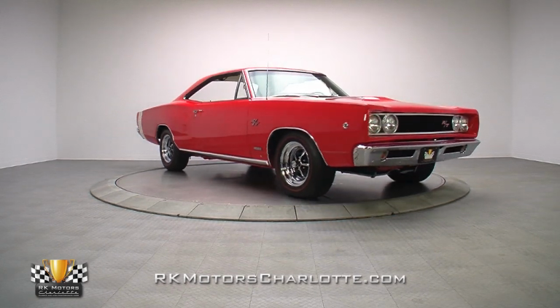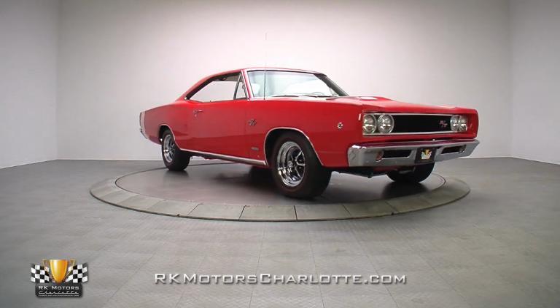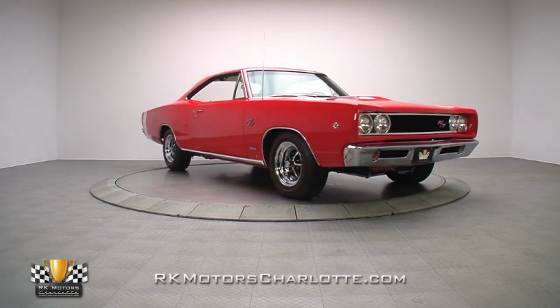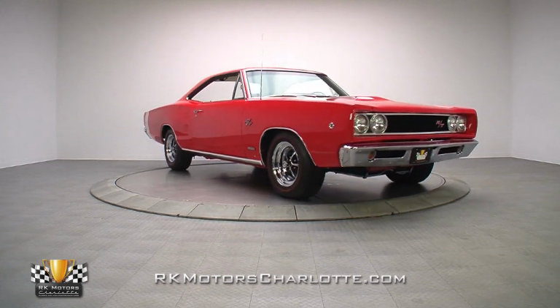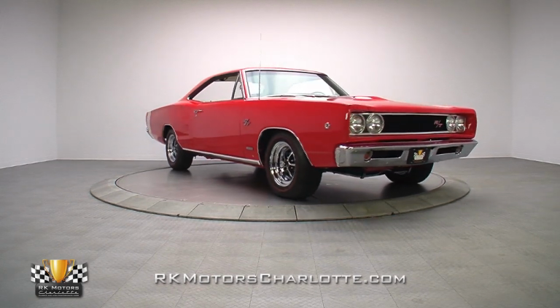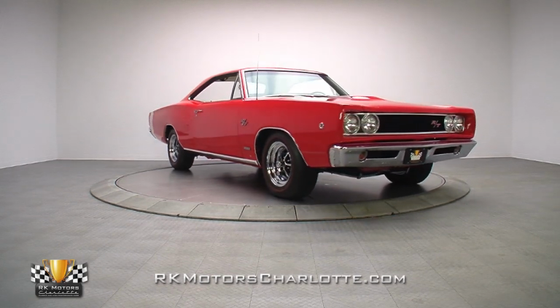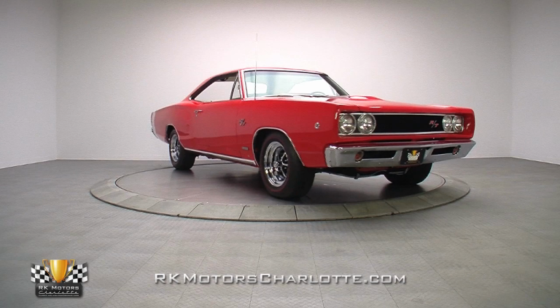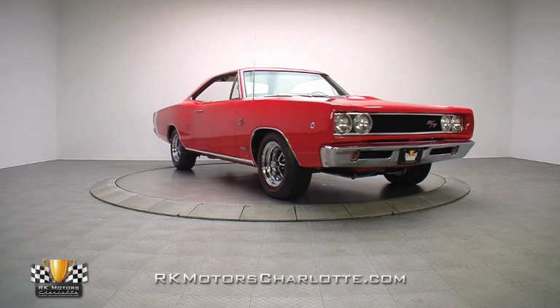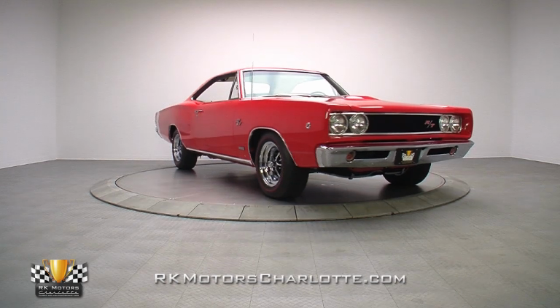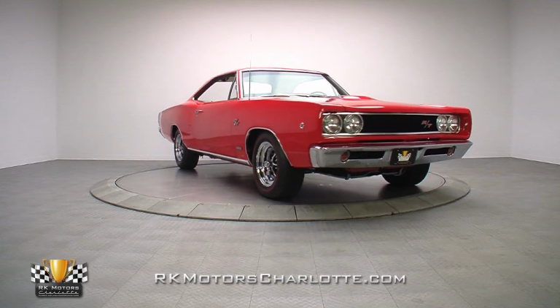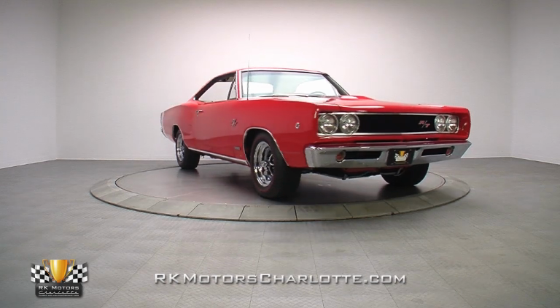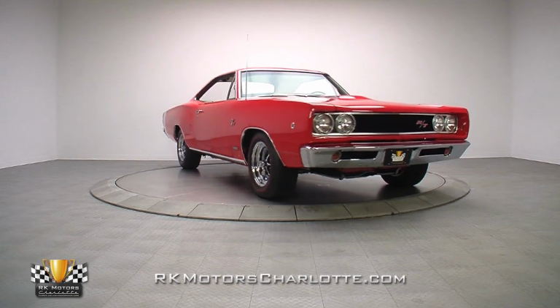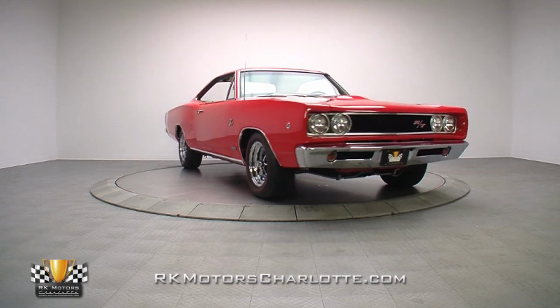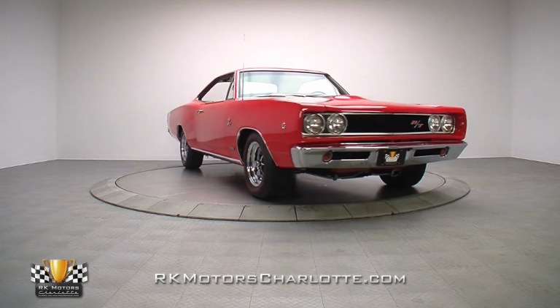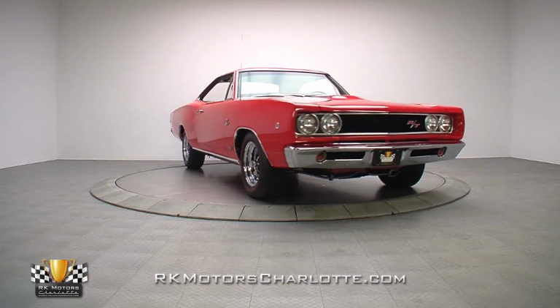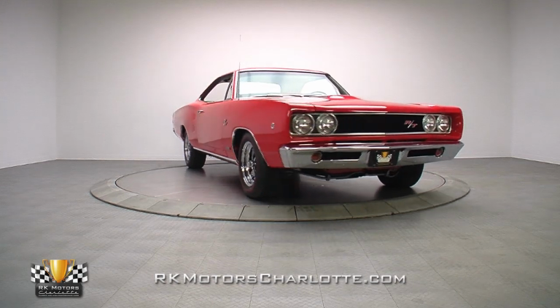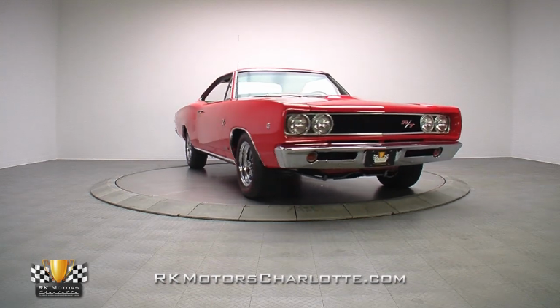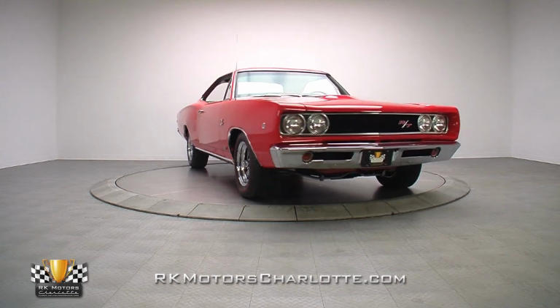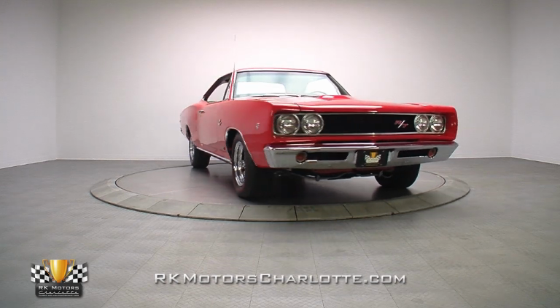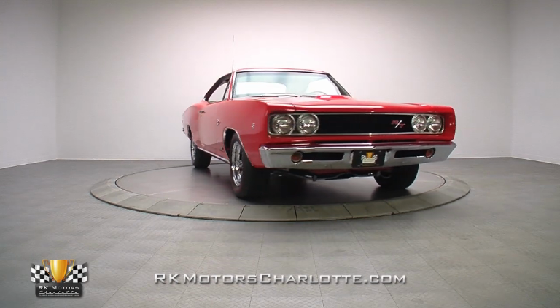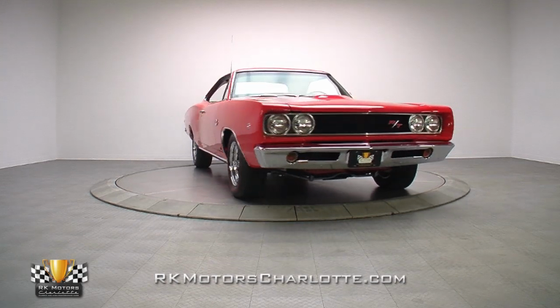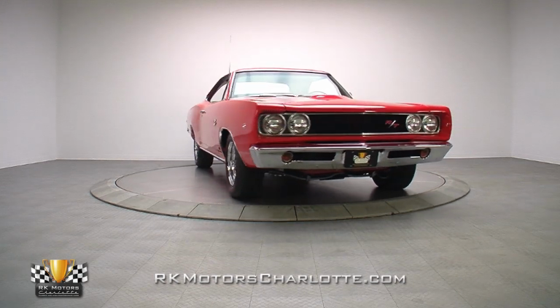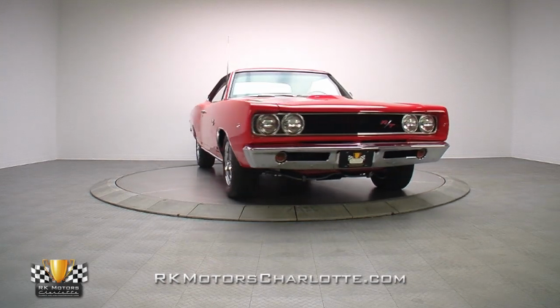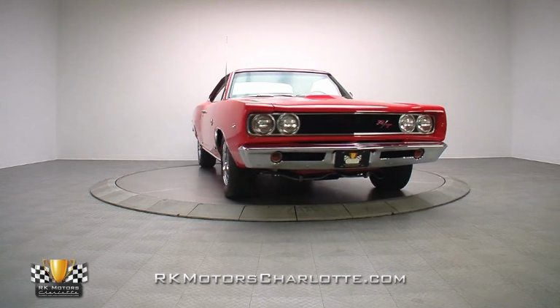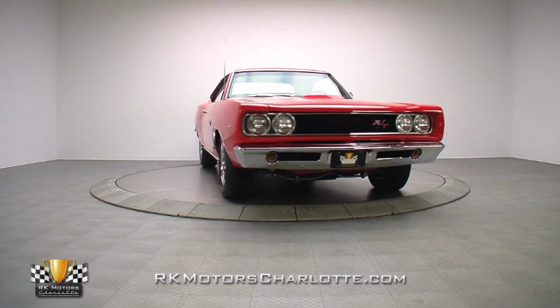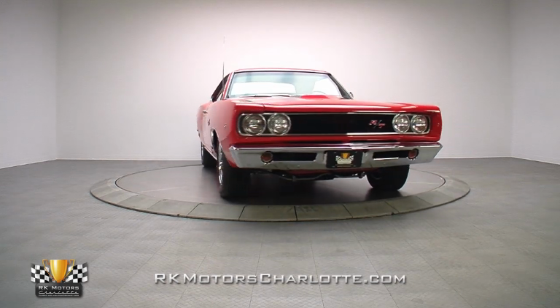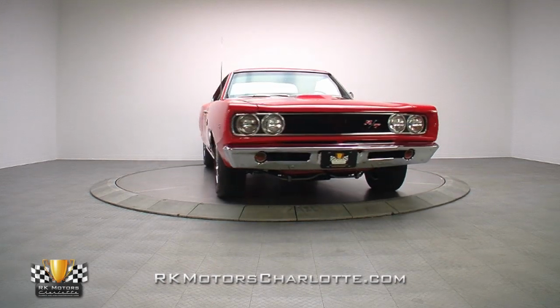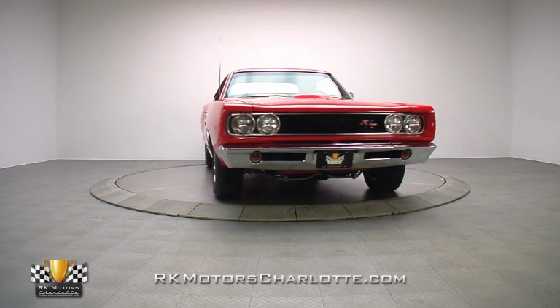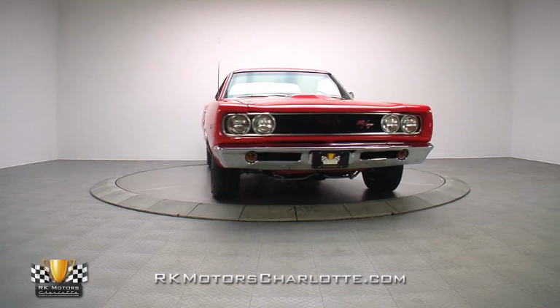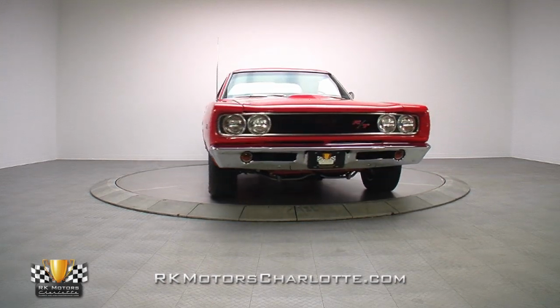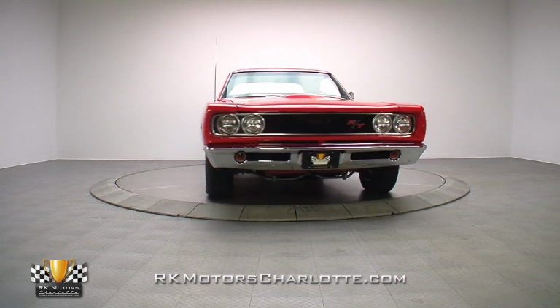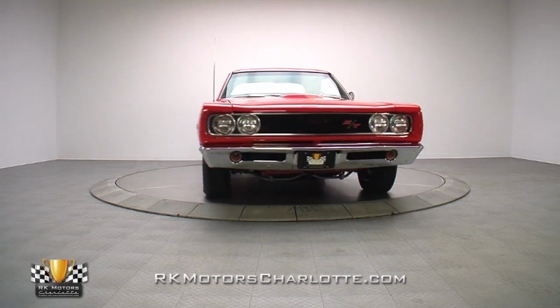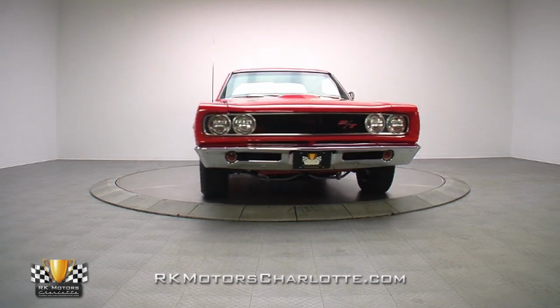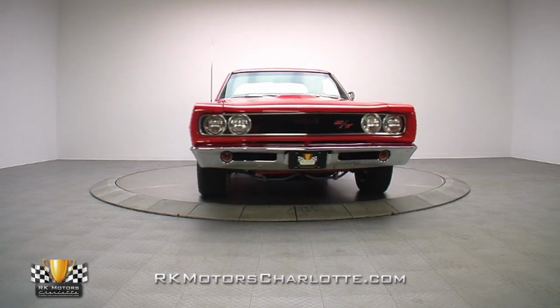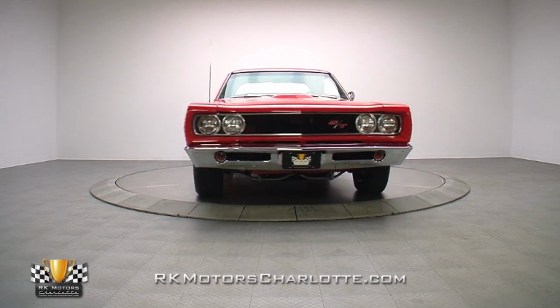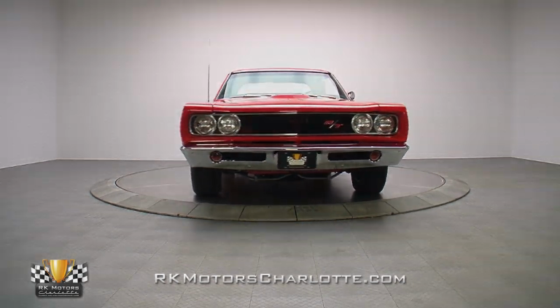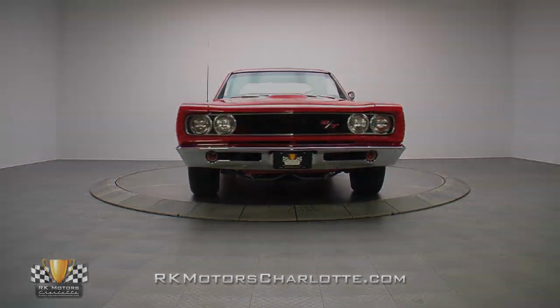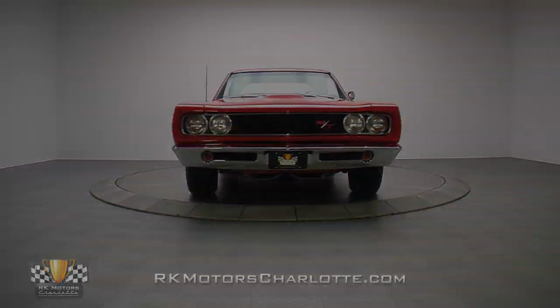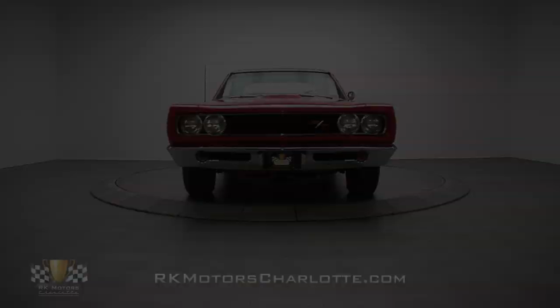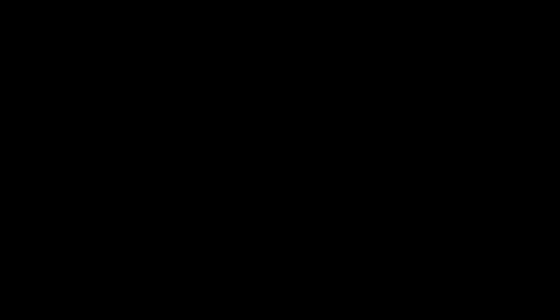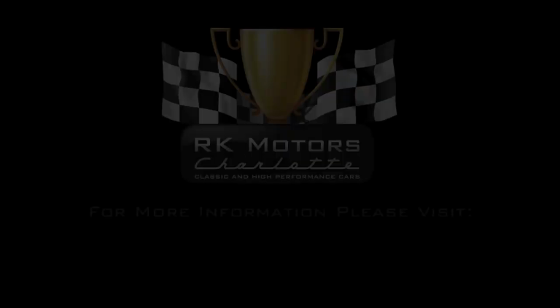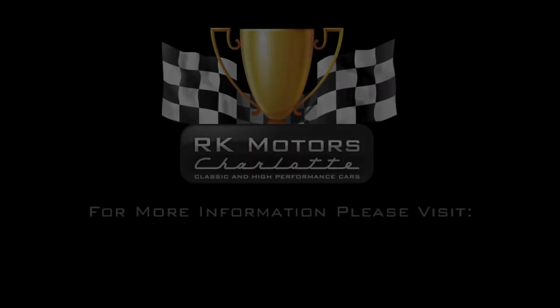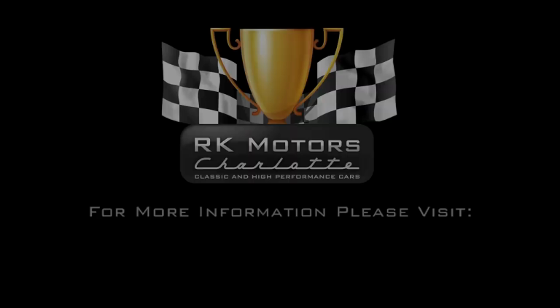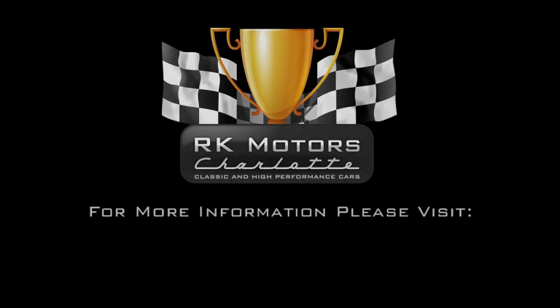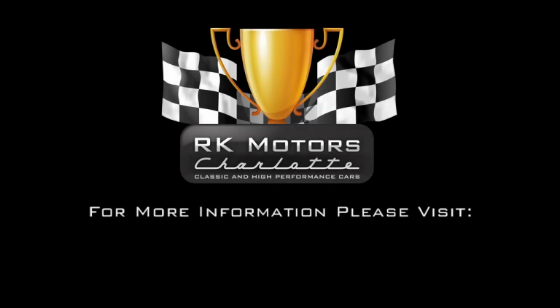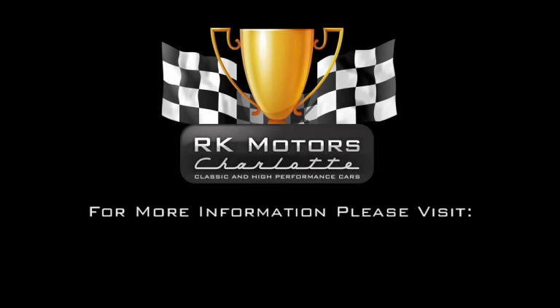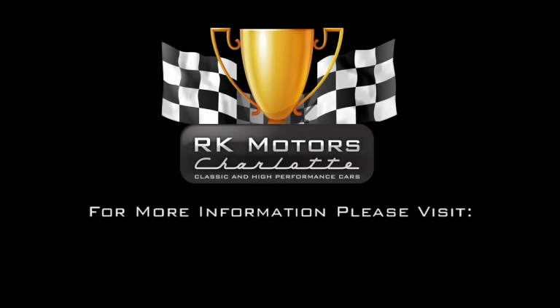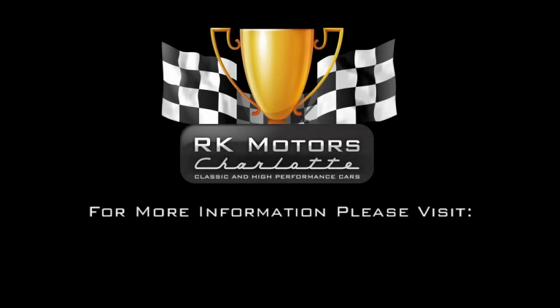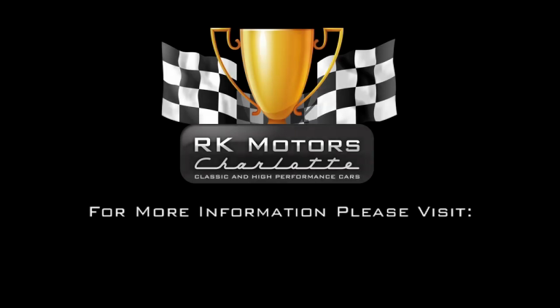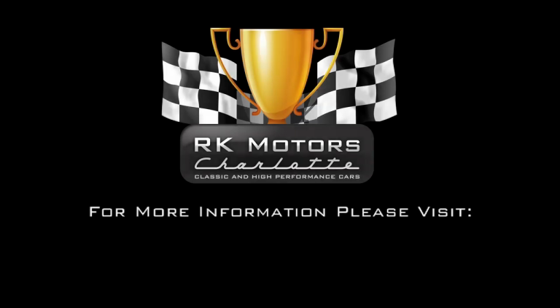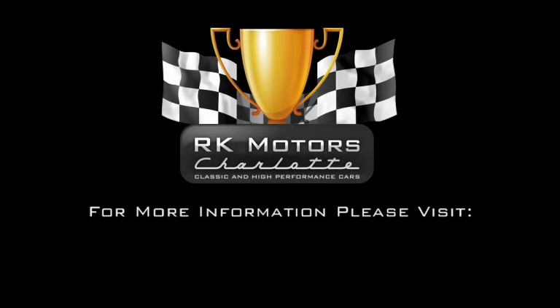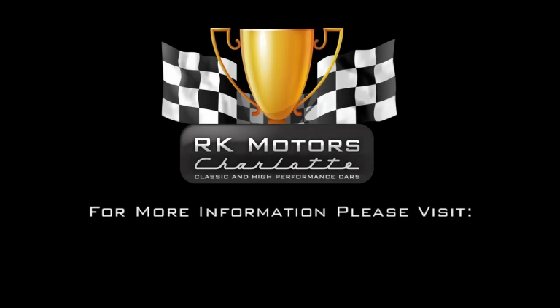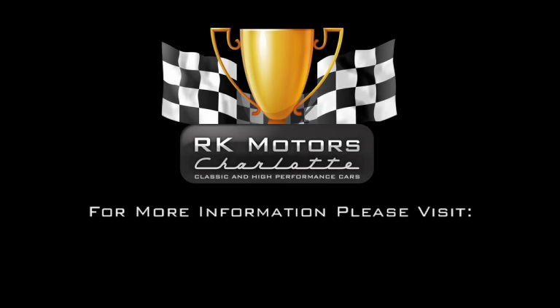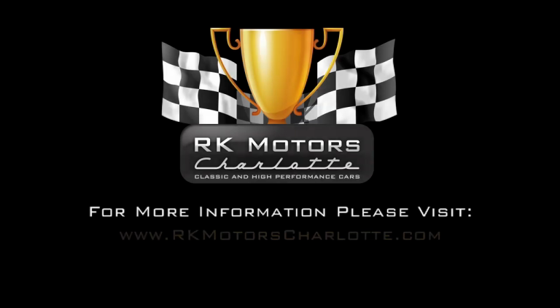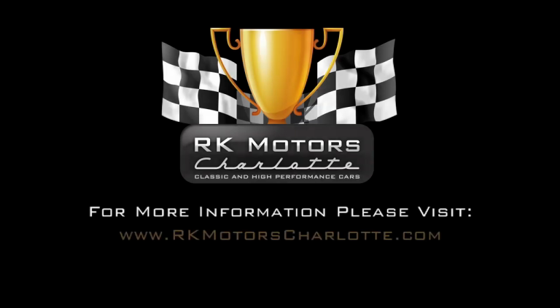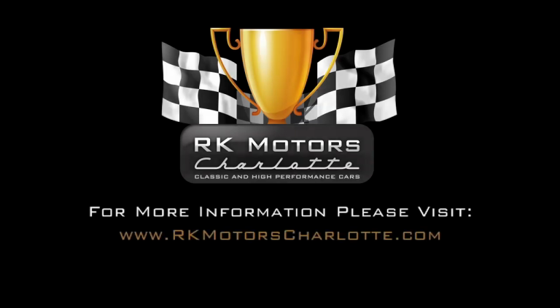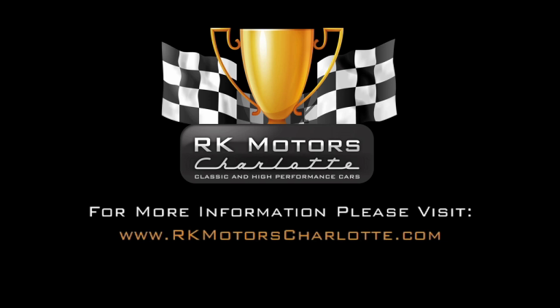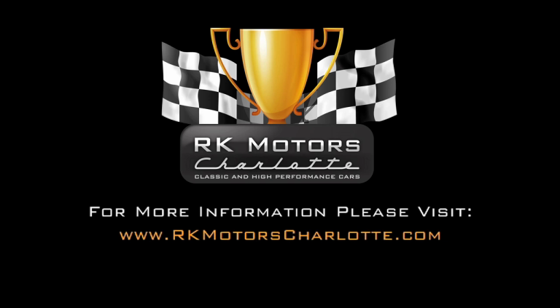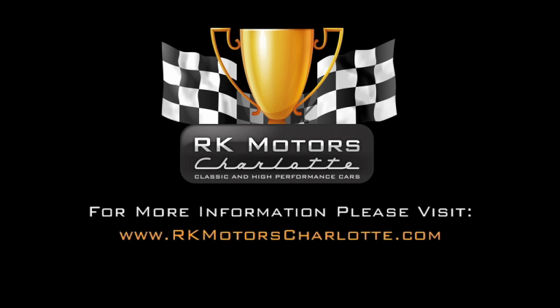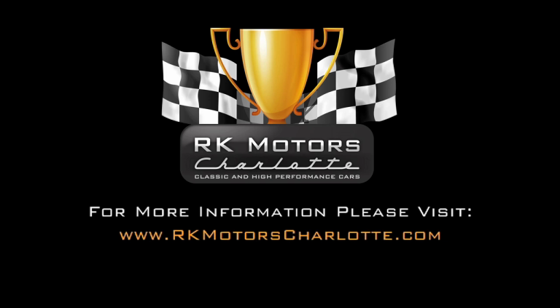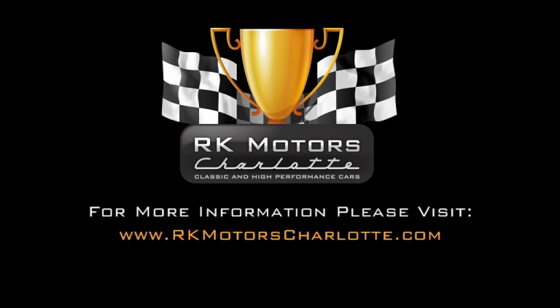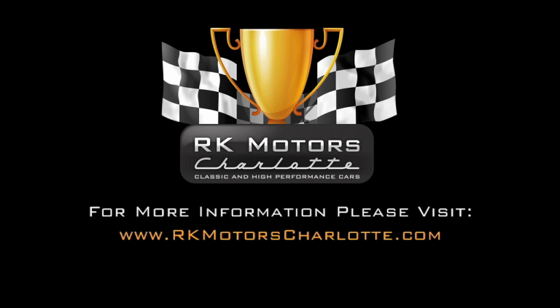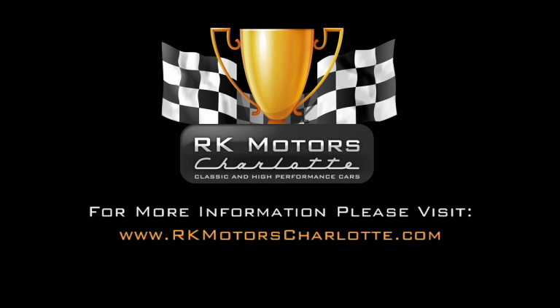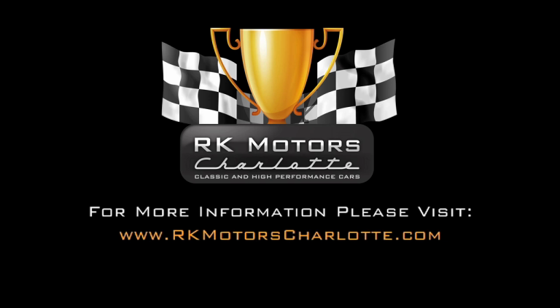For more information on this rare Coronet, call, click, or visit RKMotorsCharlotte.com.